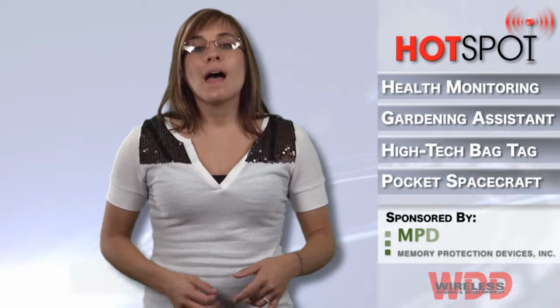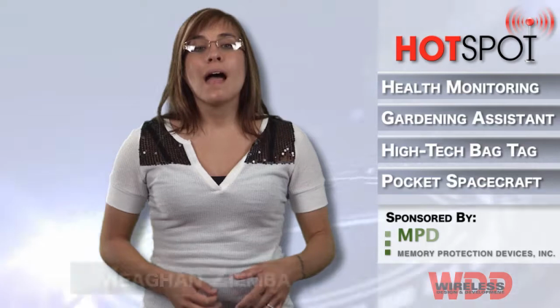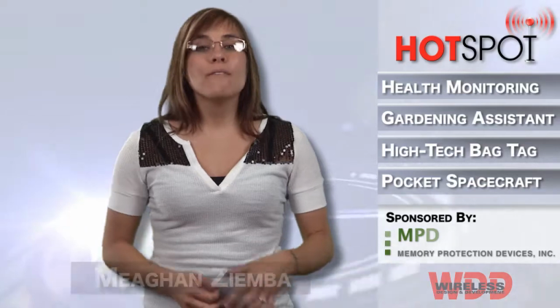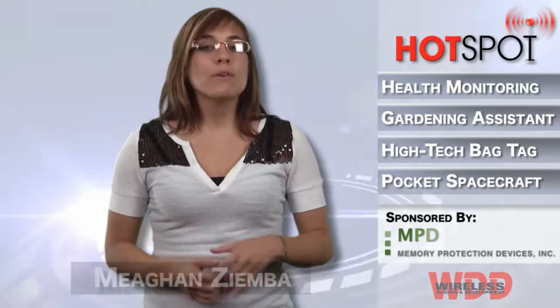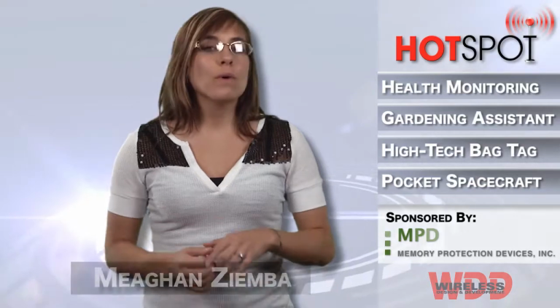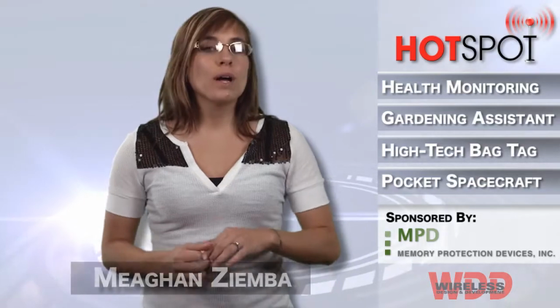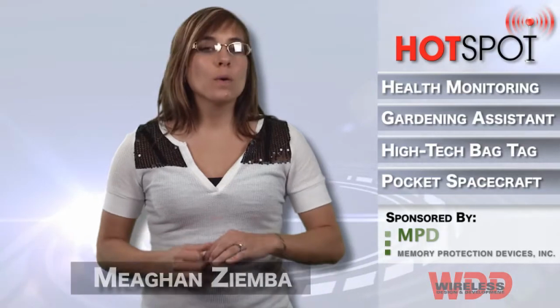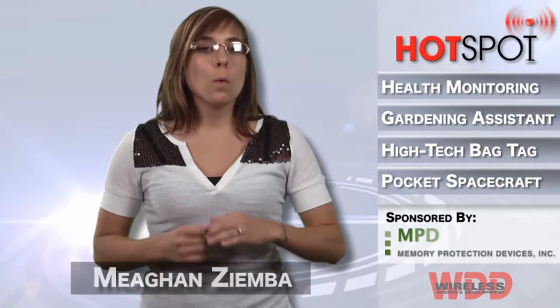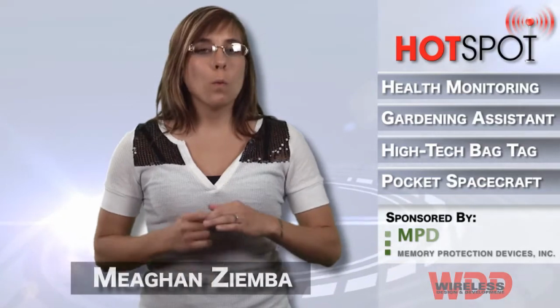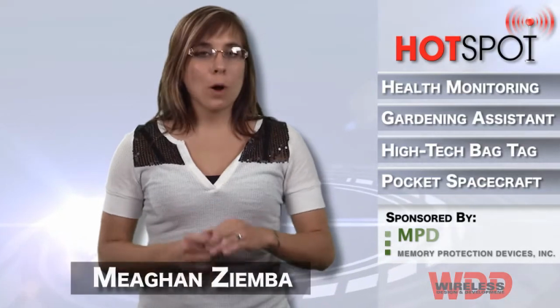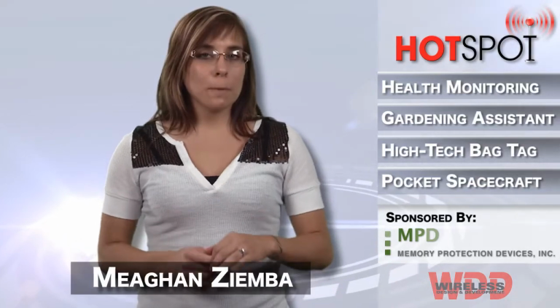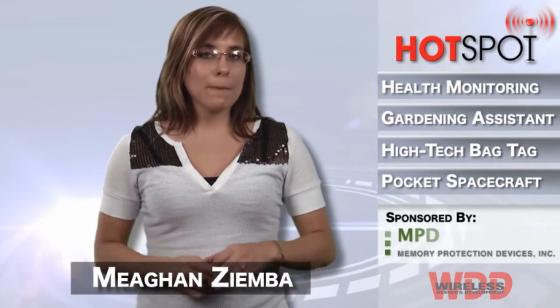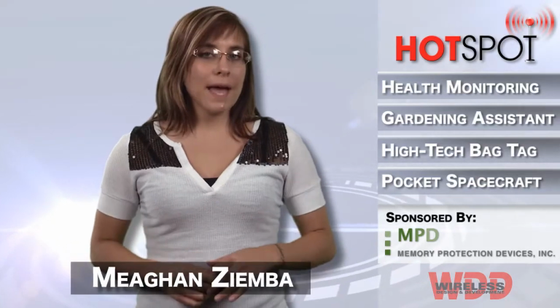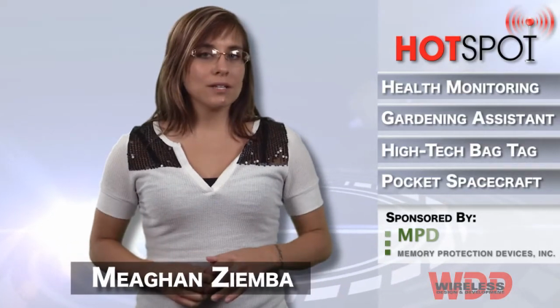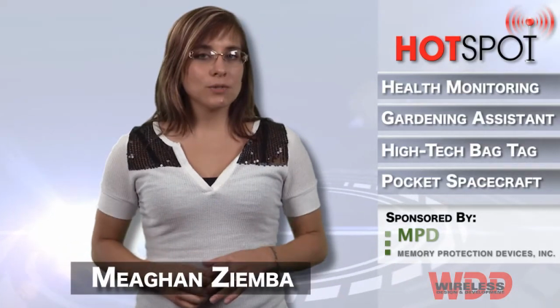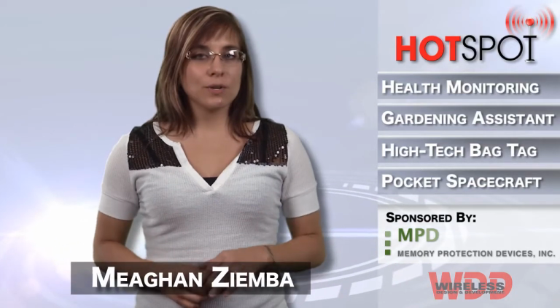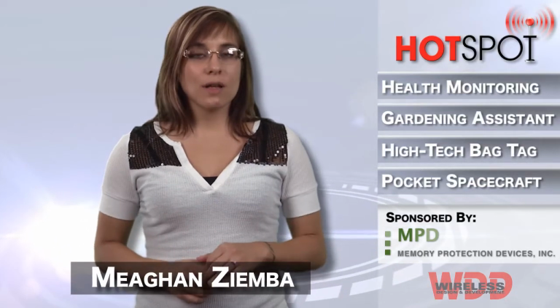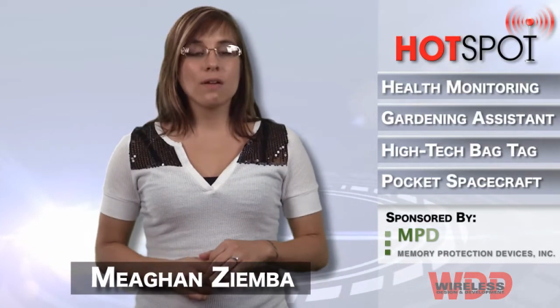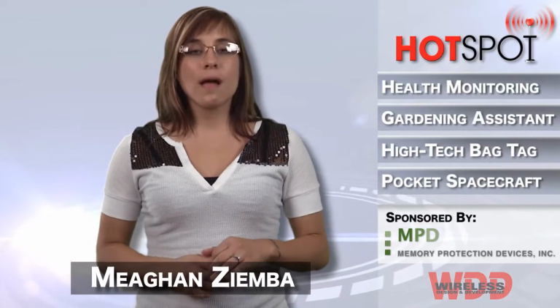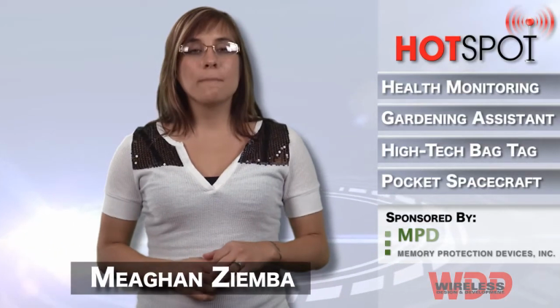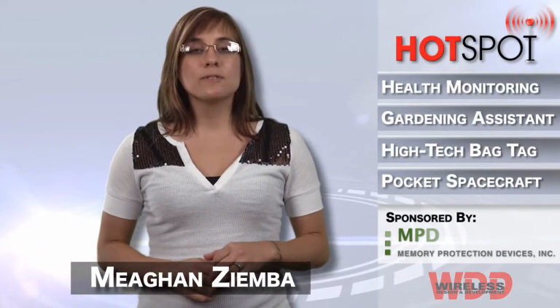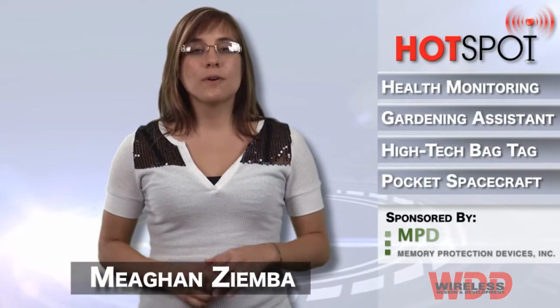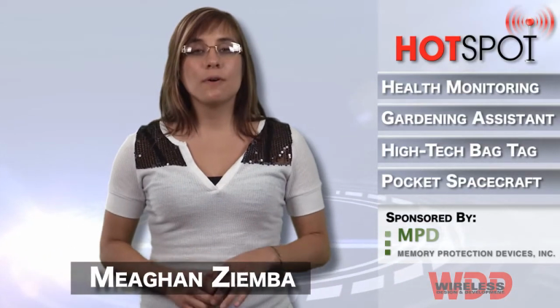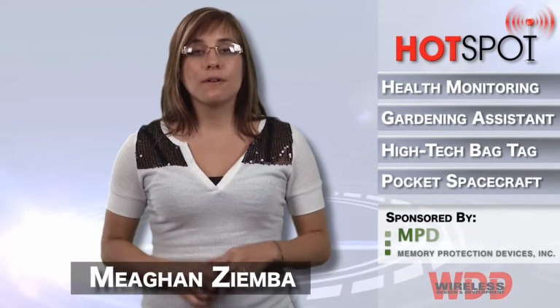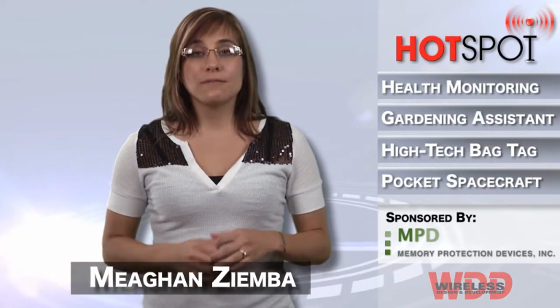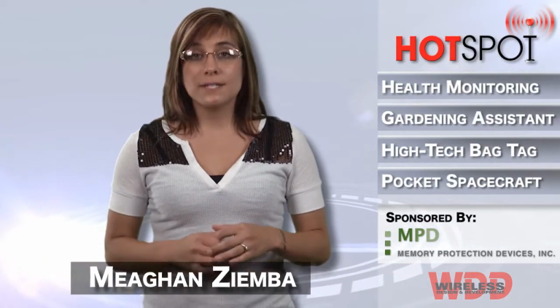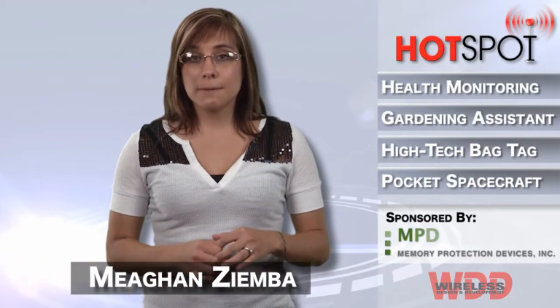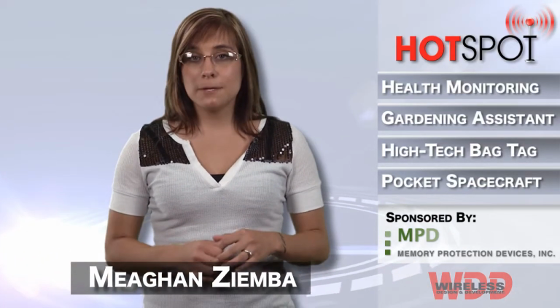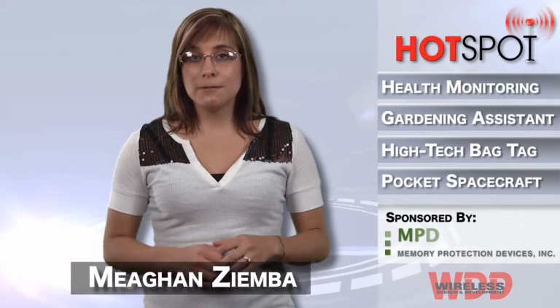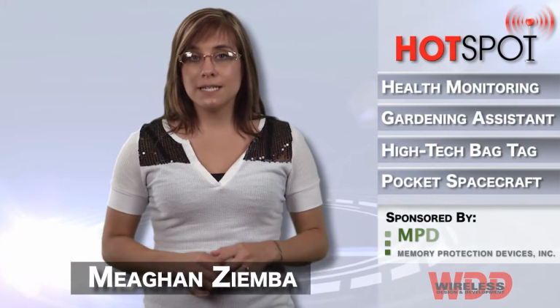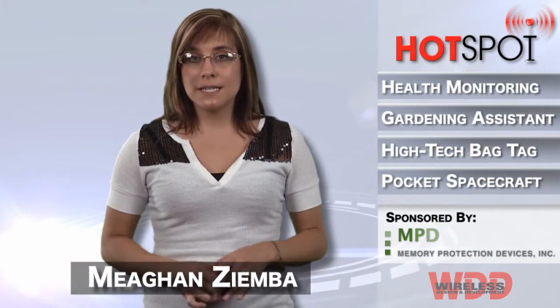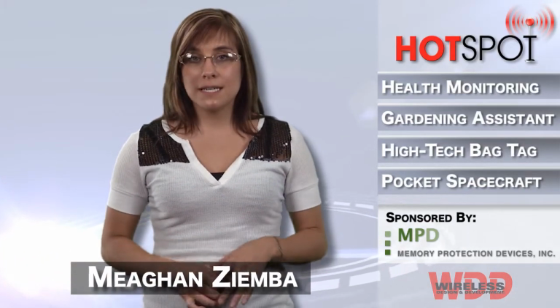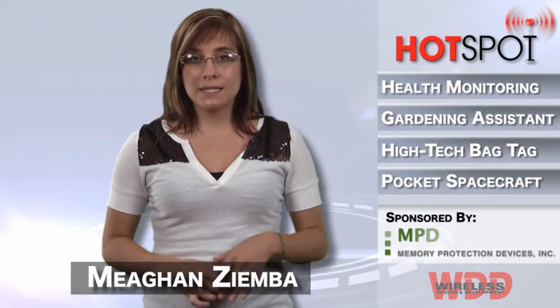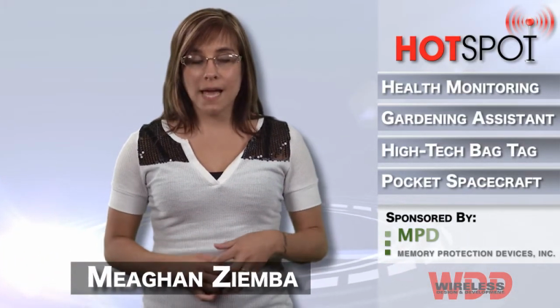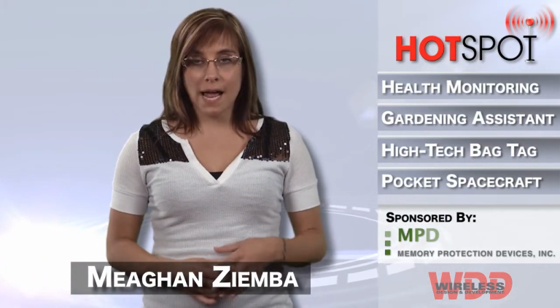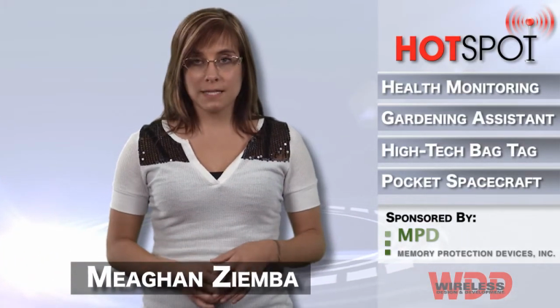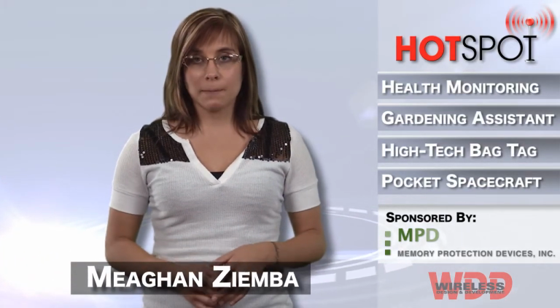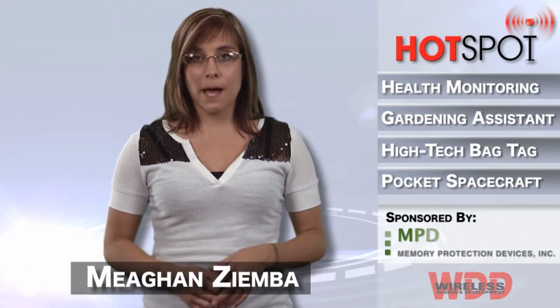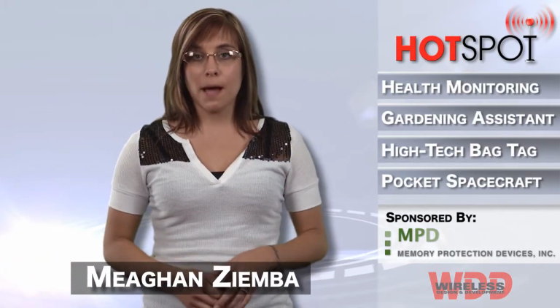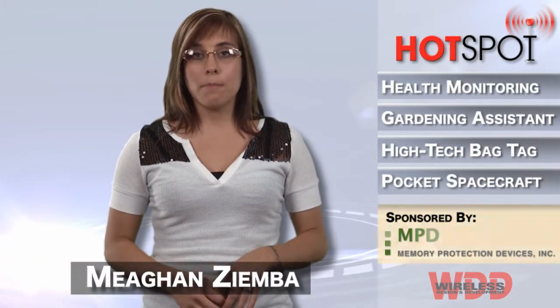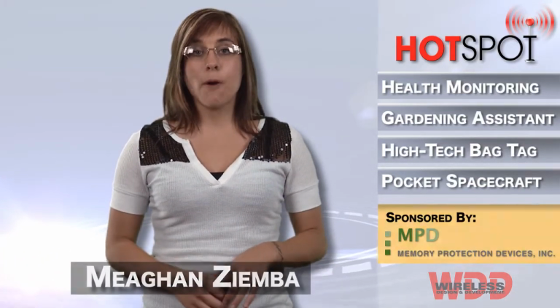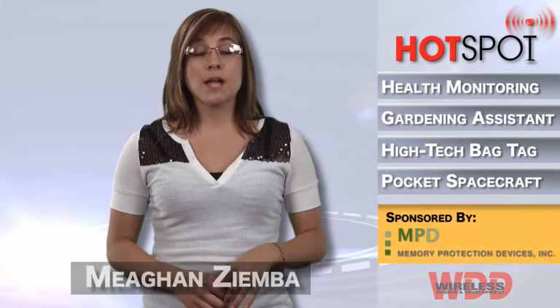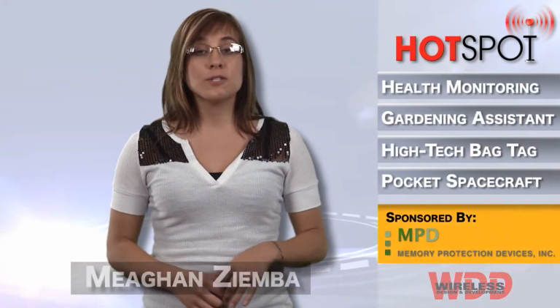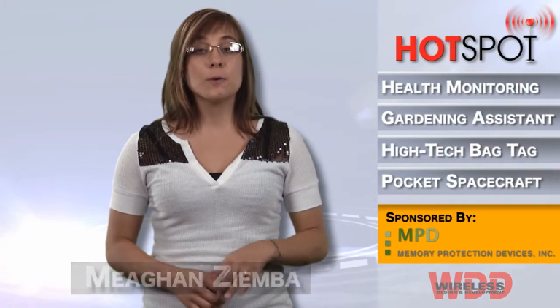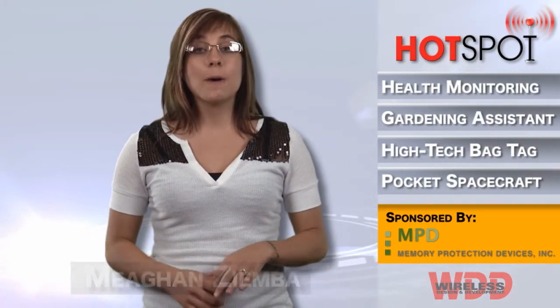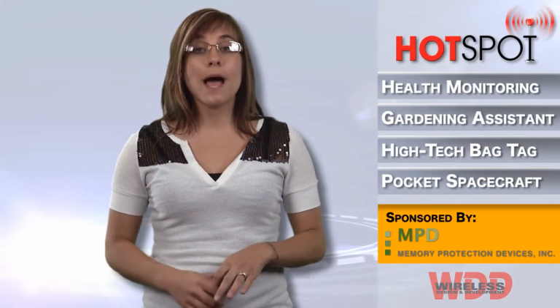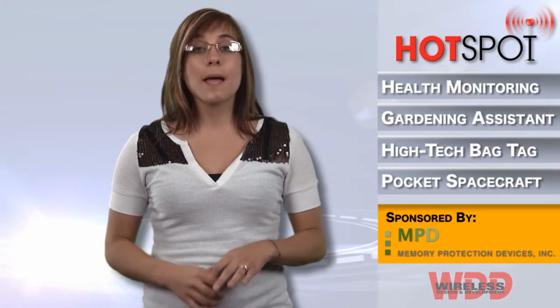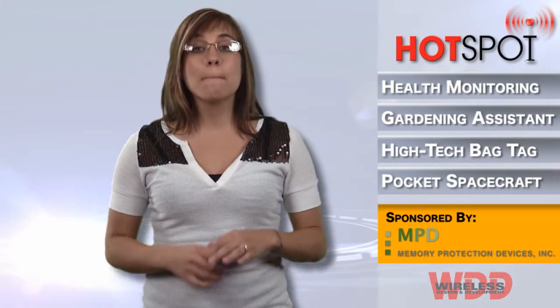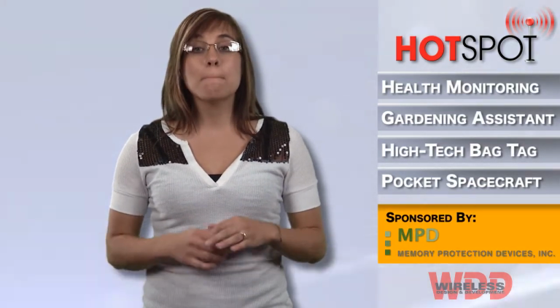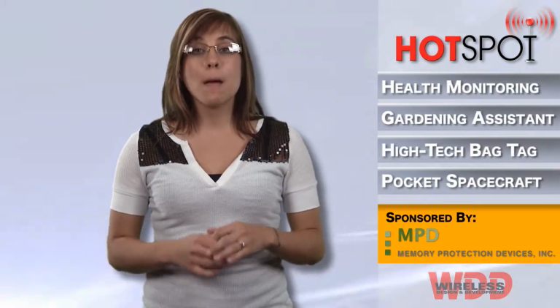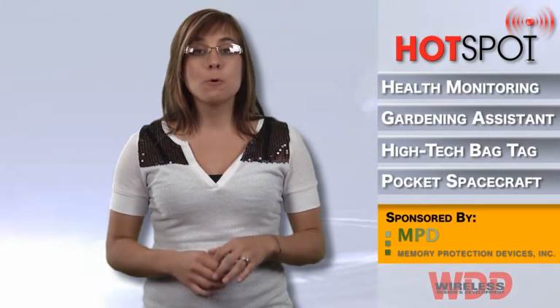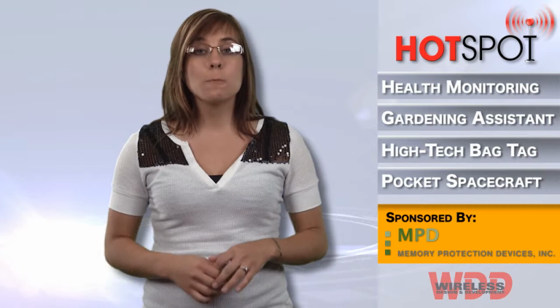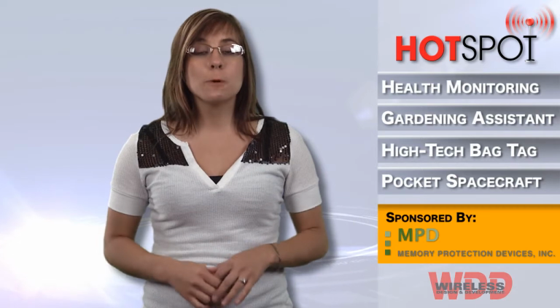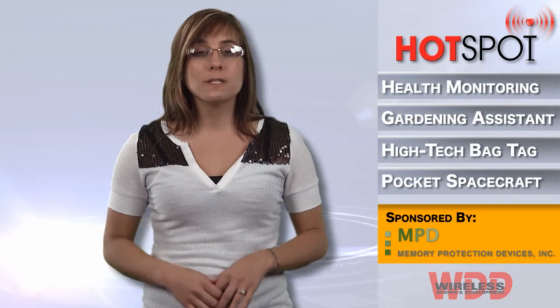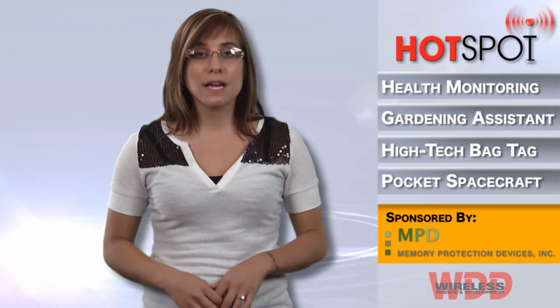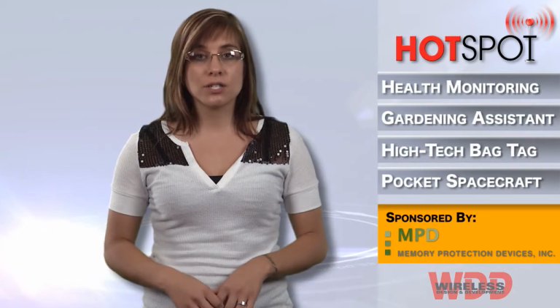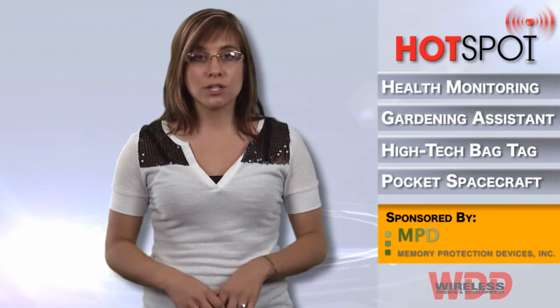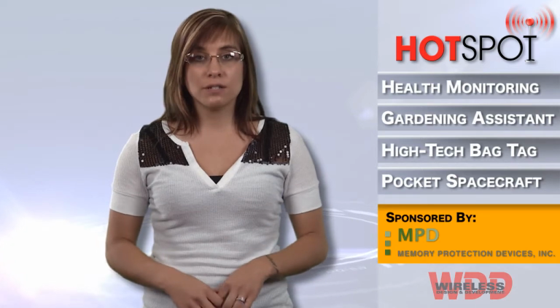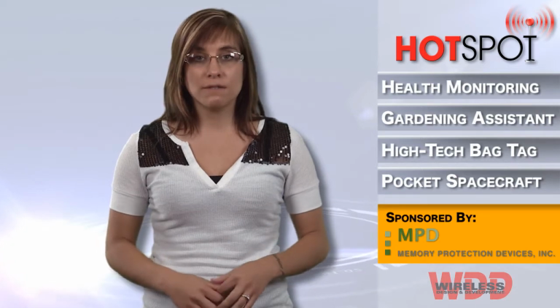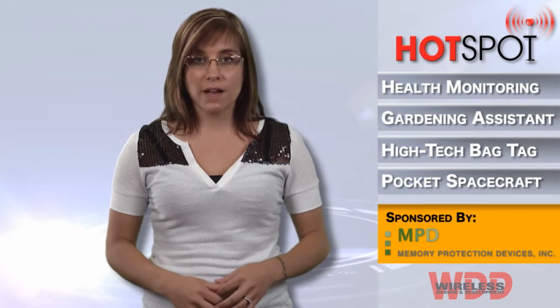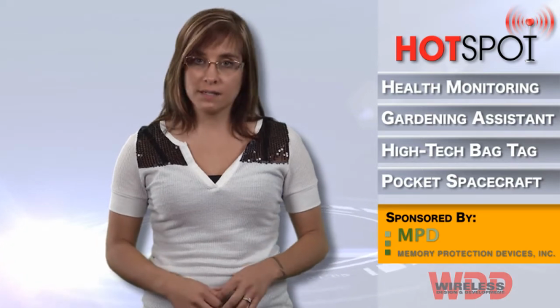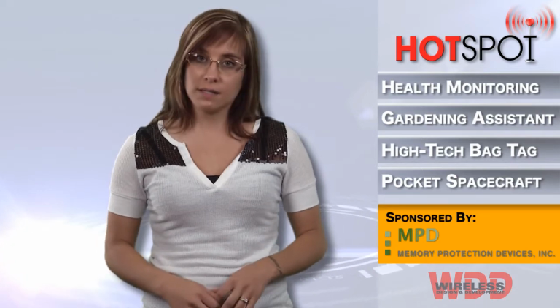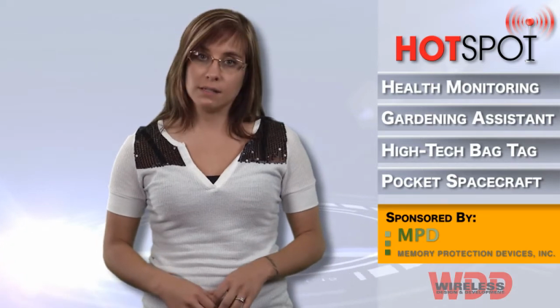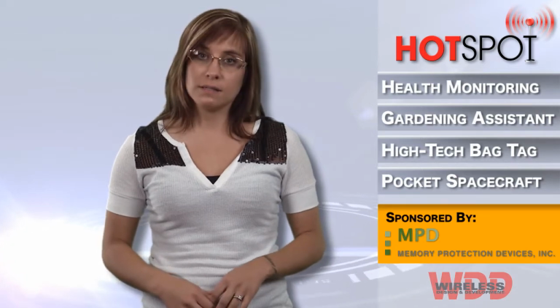Hi everyone, welcome back to another episode of WDD's Hotspot, brought to you by Memory Protection Devices.